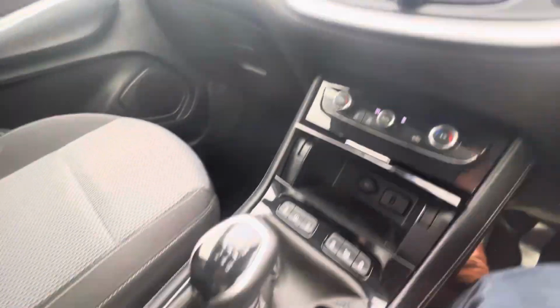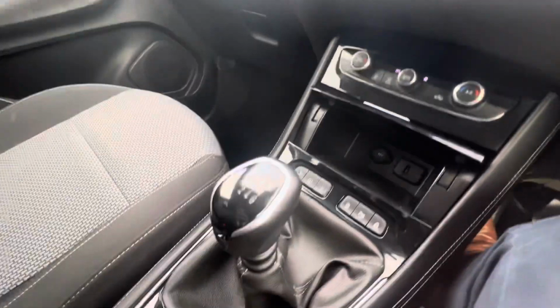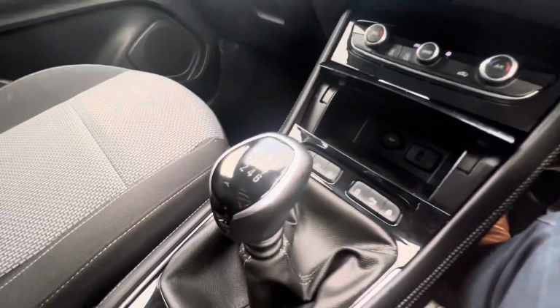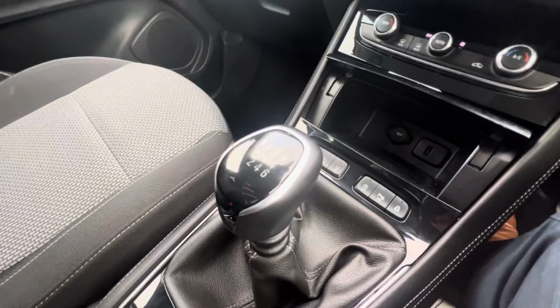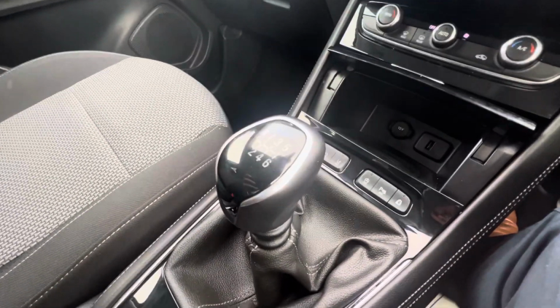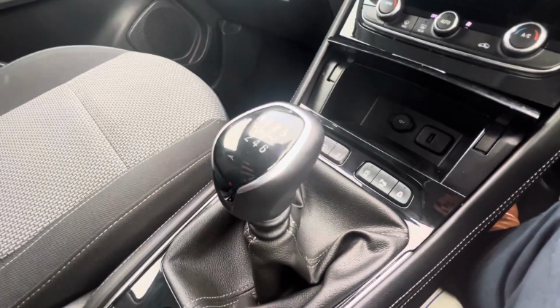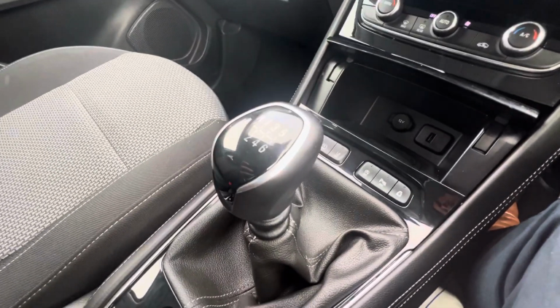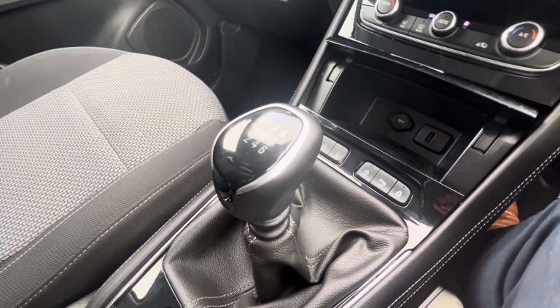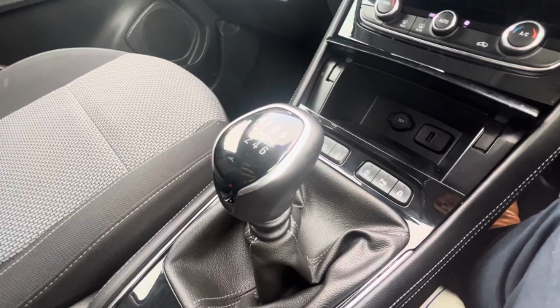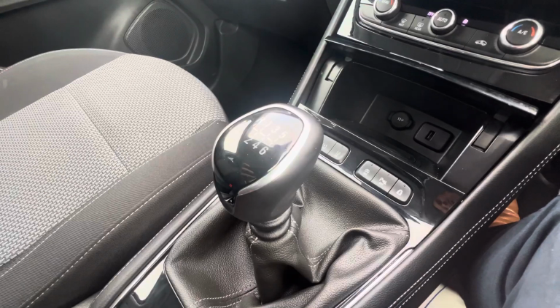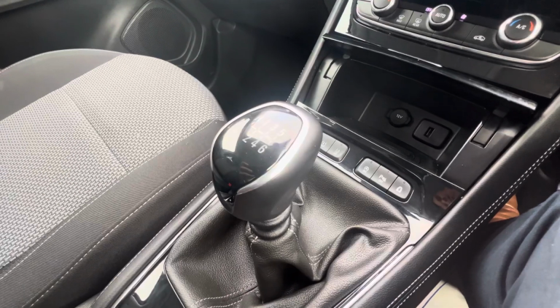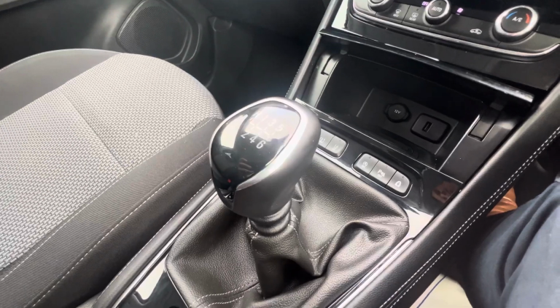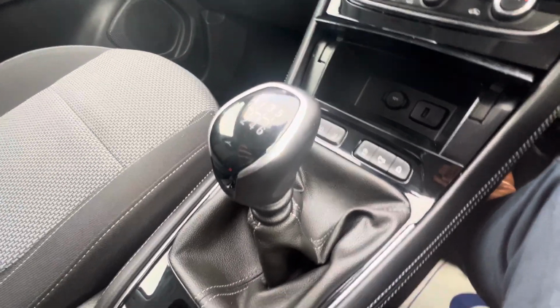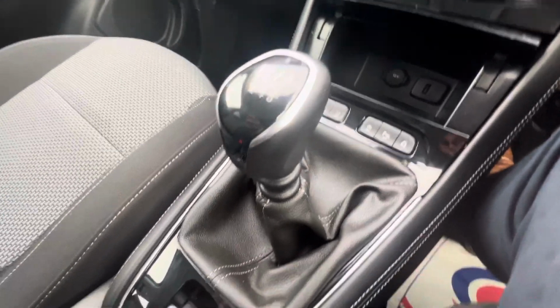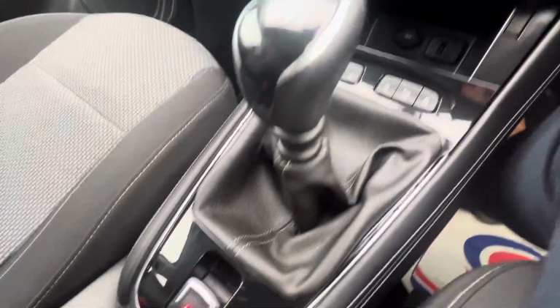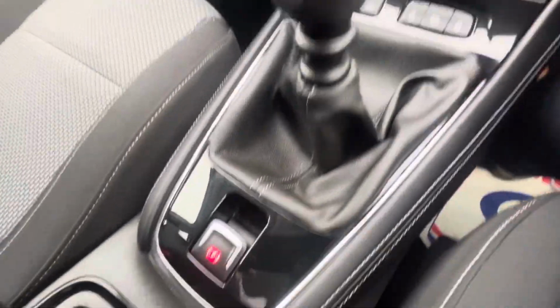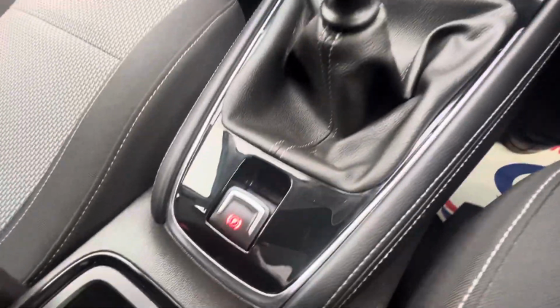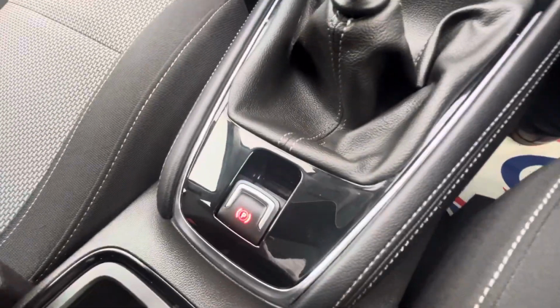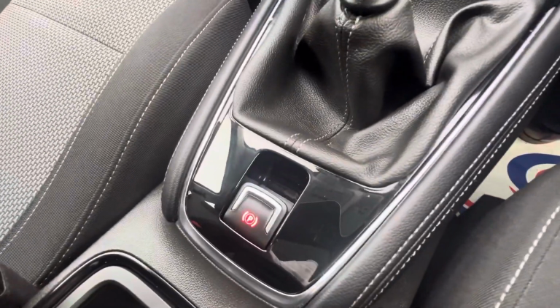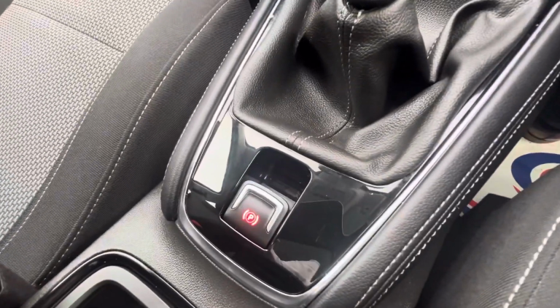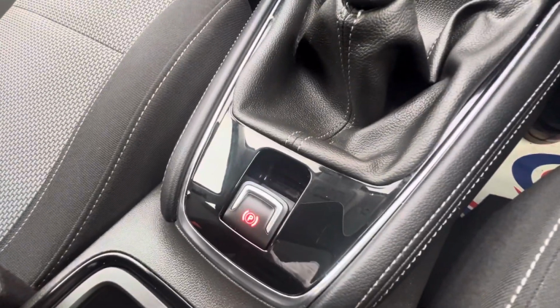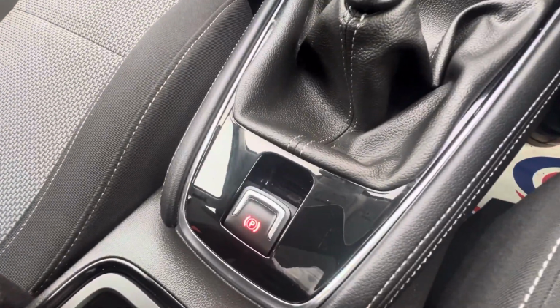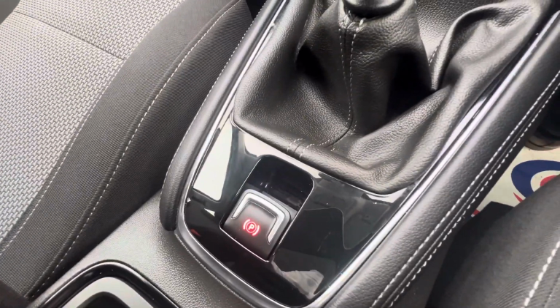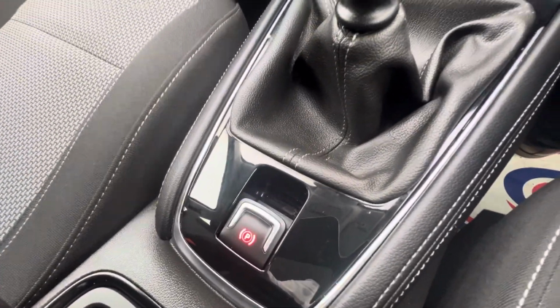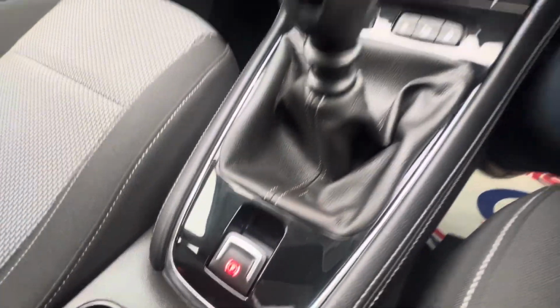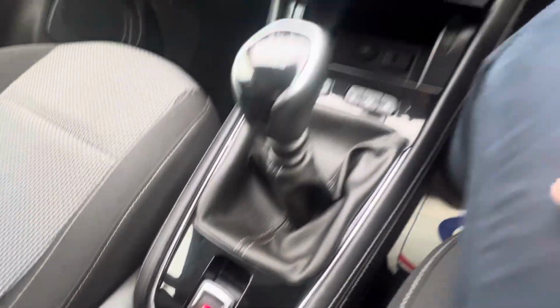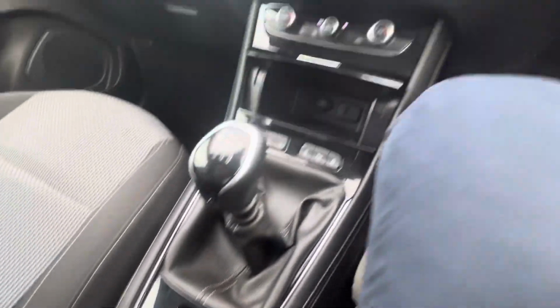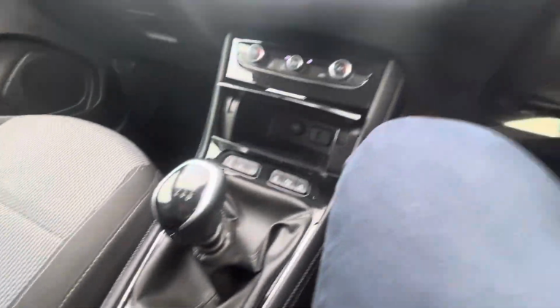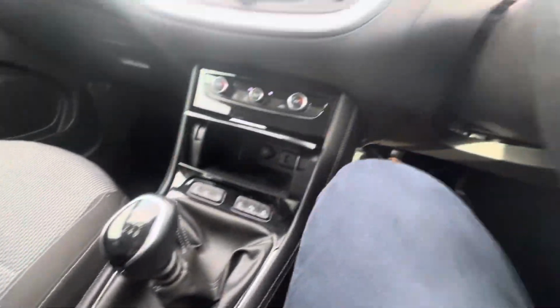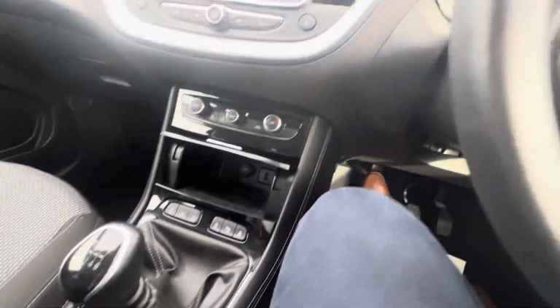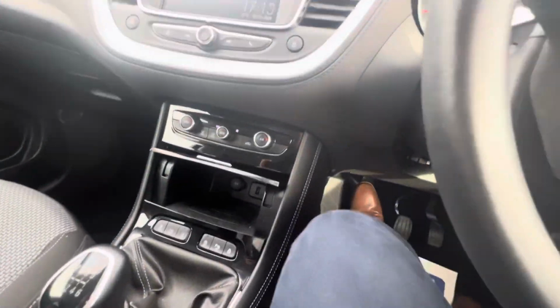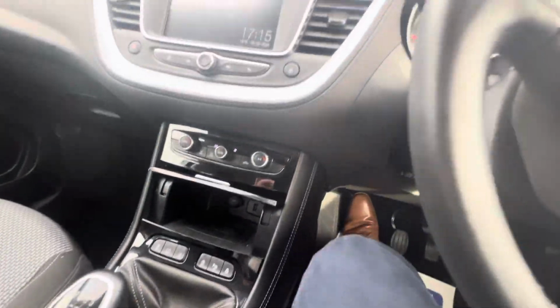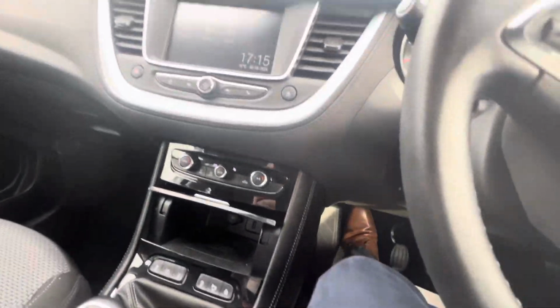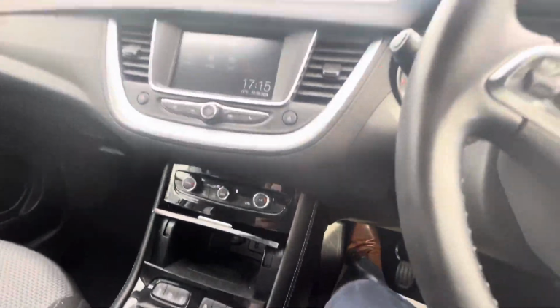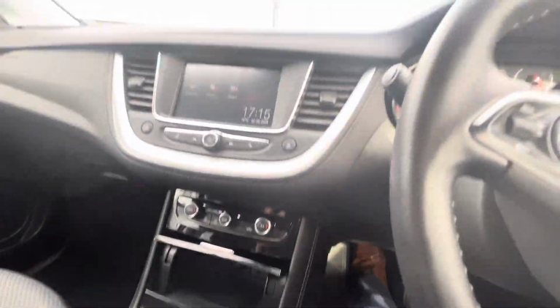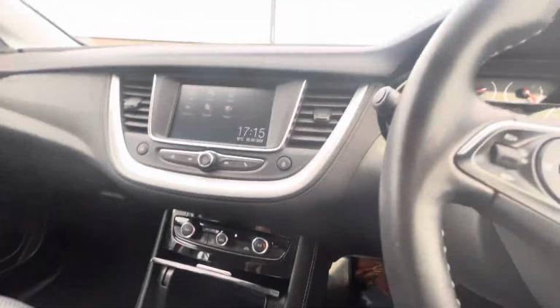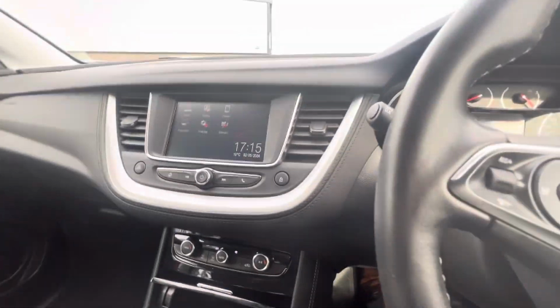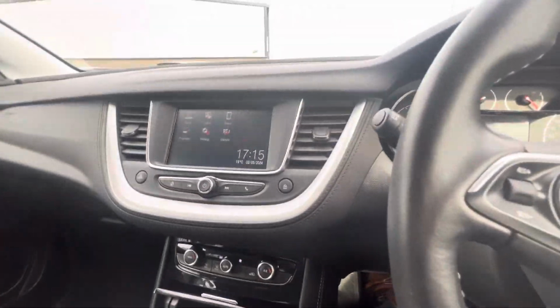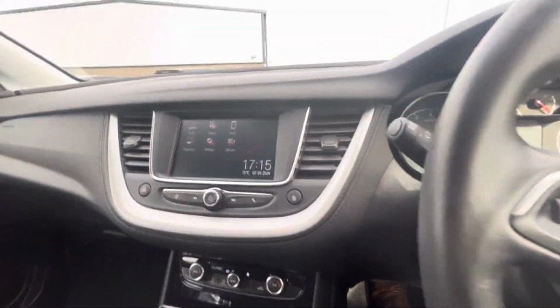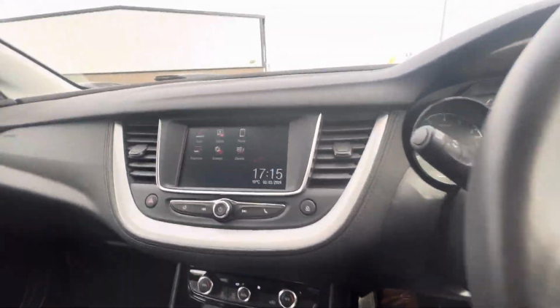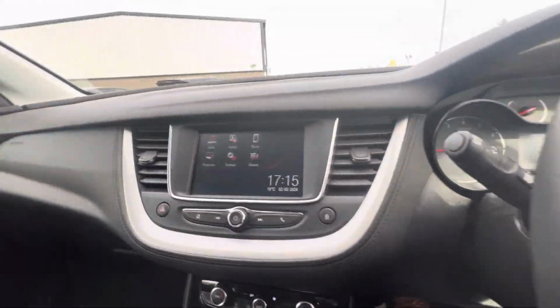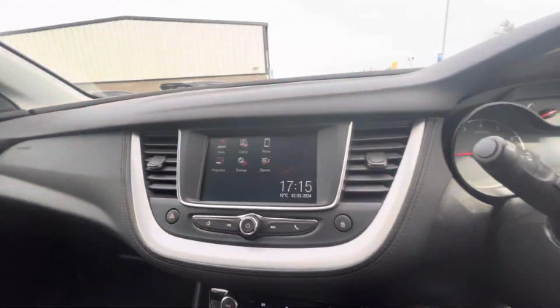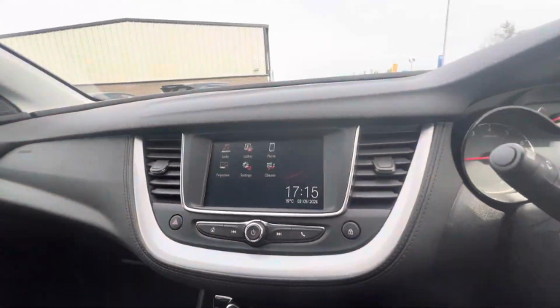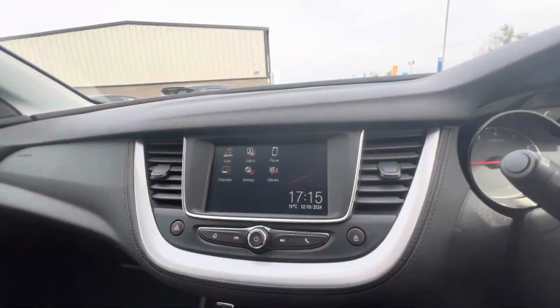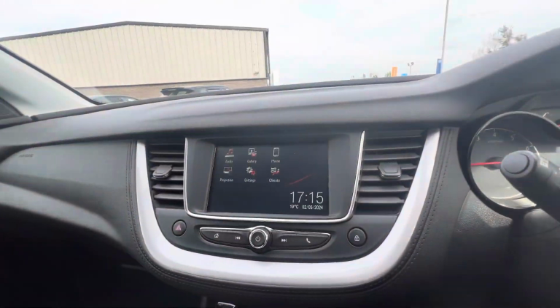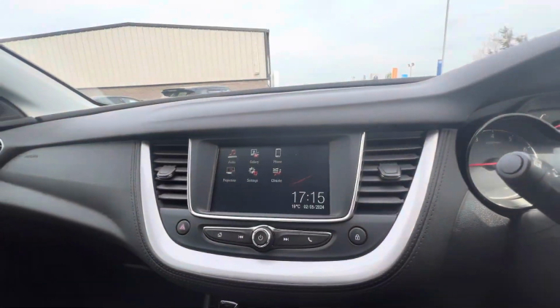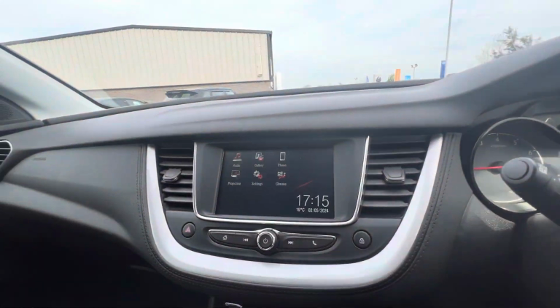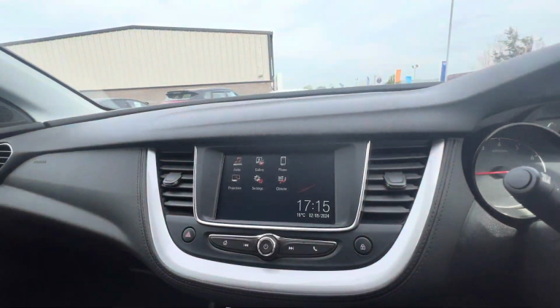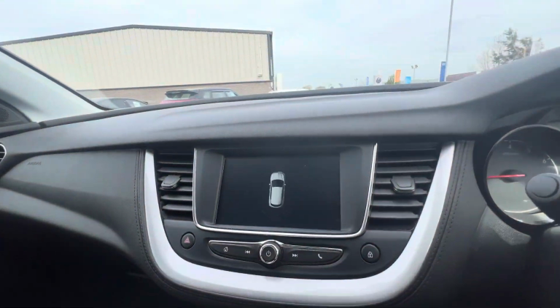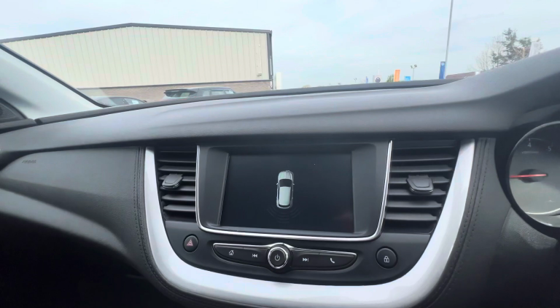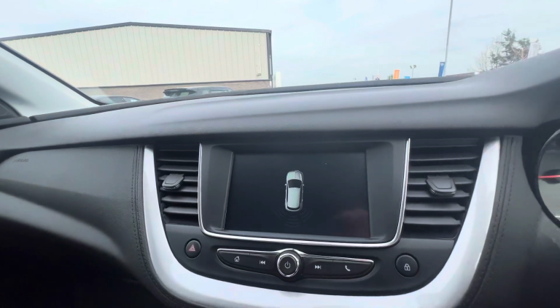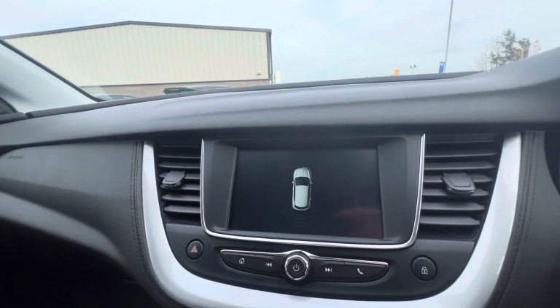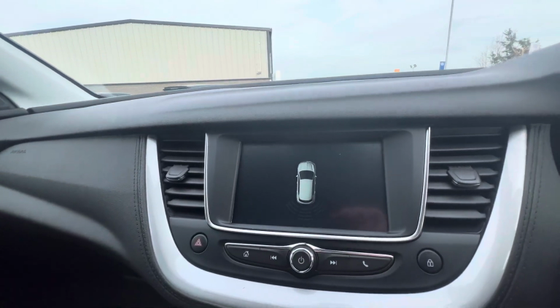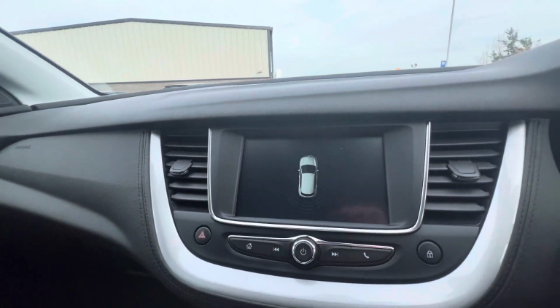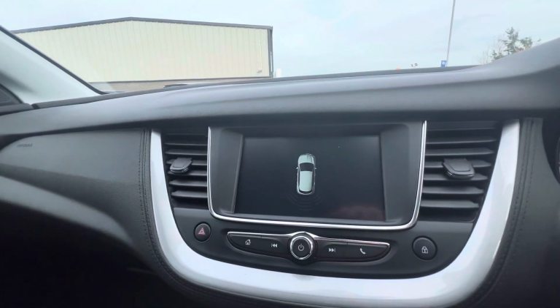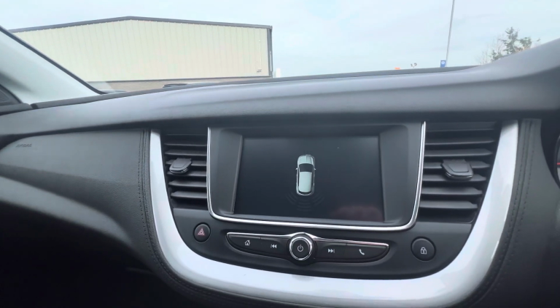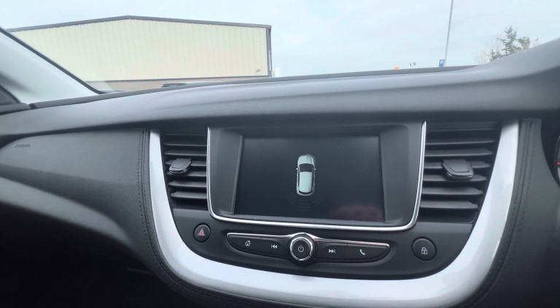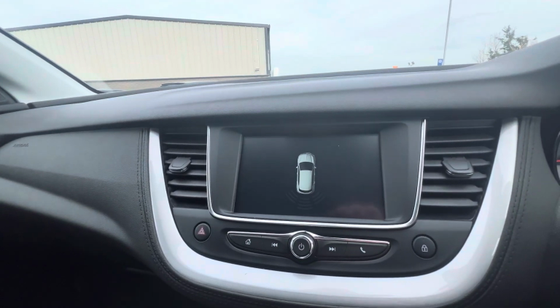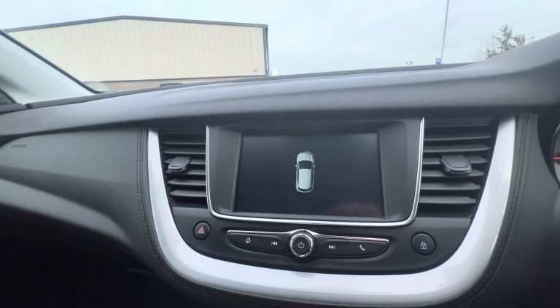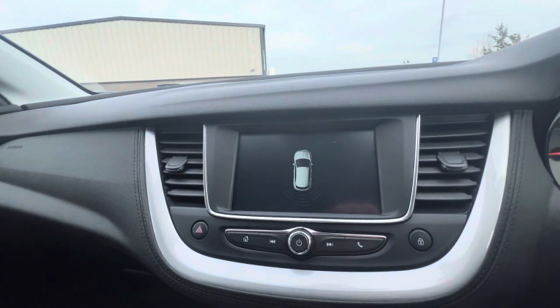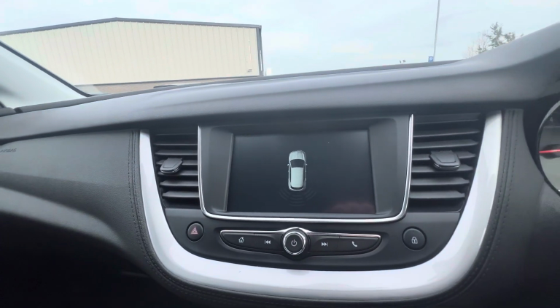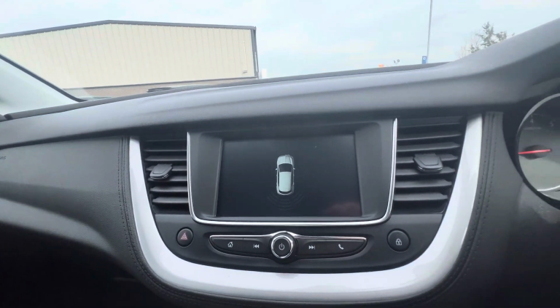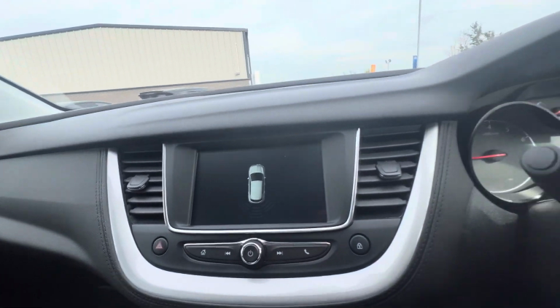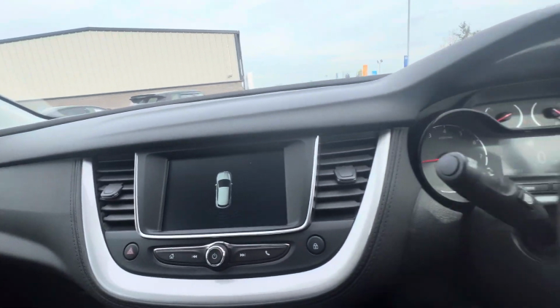Then in the middle, a six speed manual gear stick, rear electronic parking brake, and as the SE model Grandland comes with rear sensors.